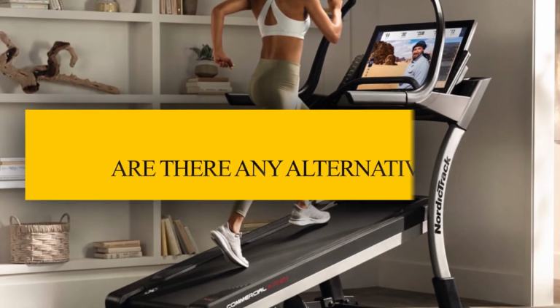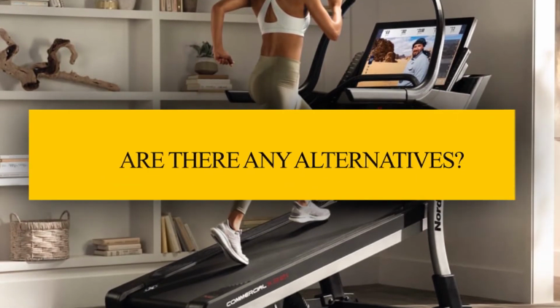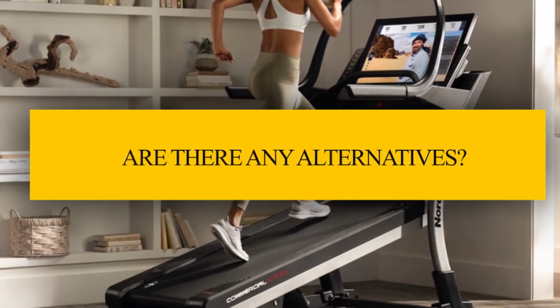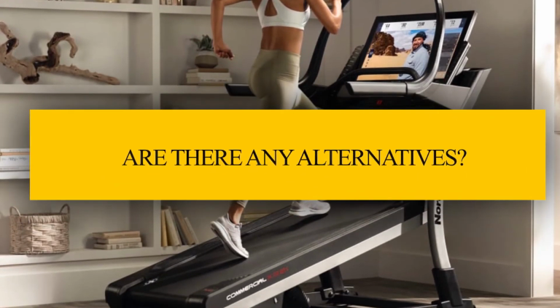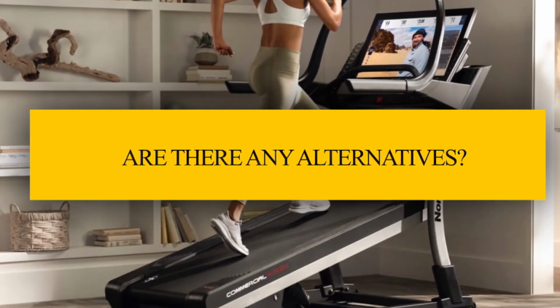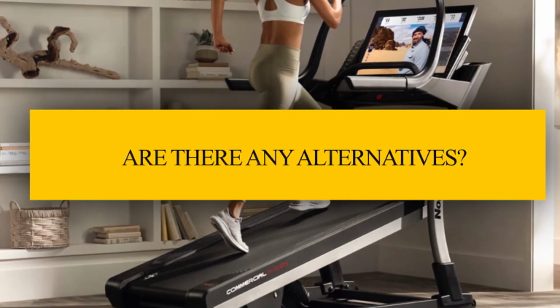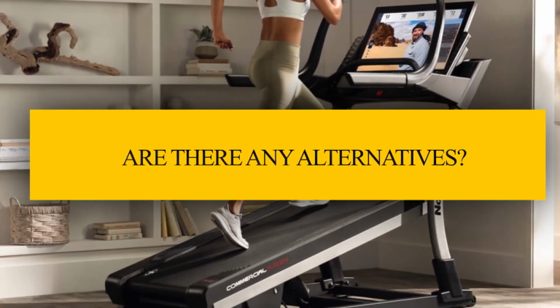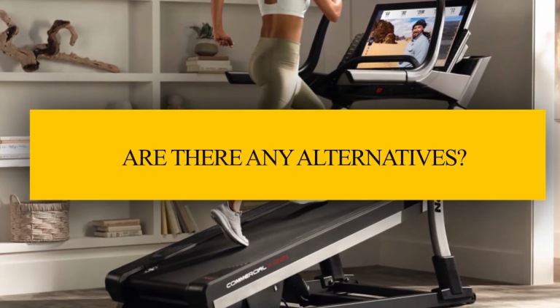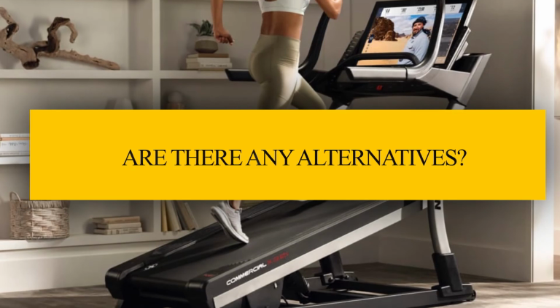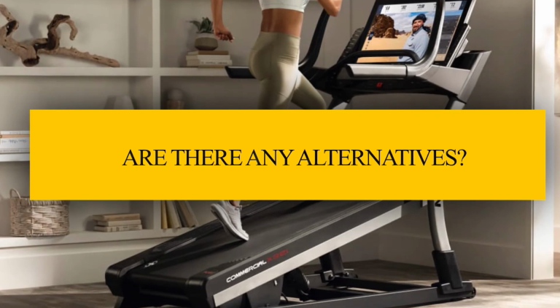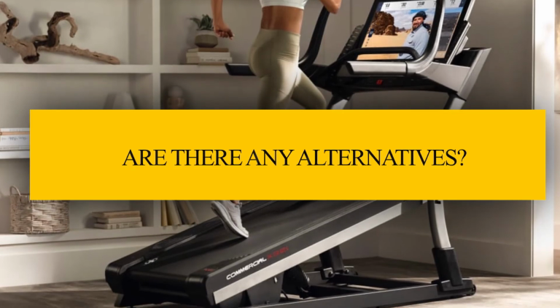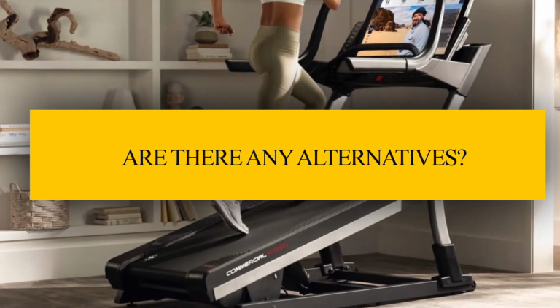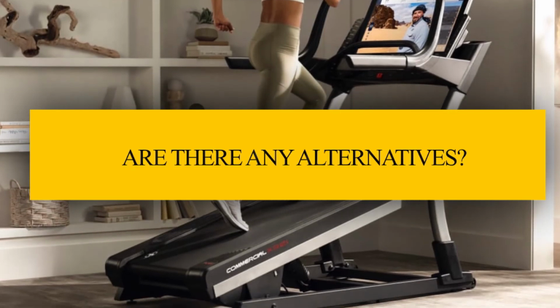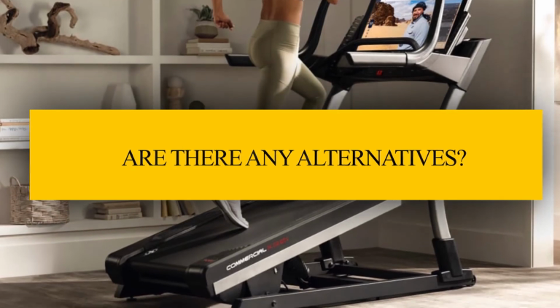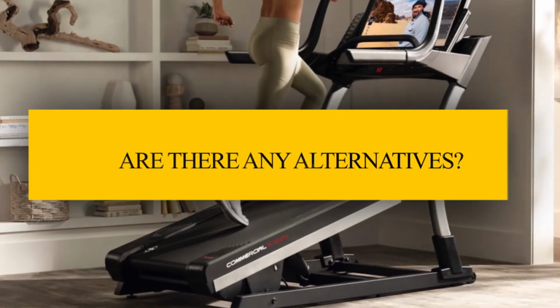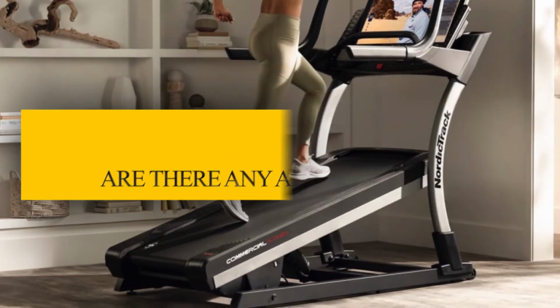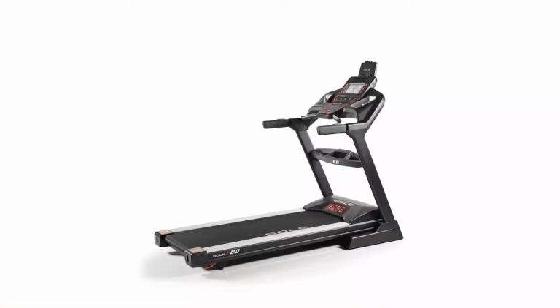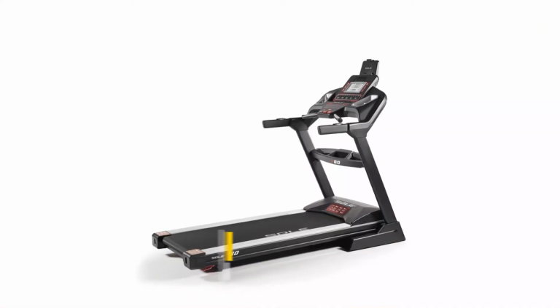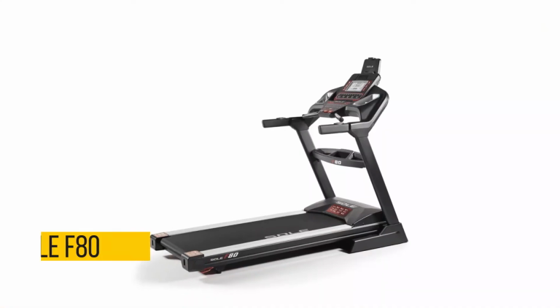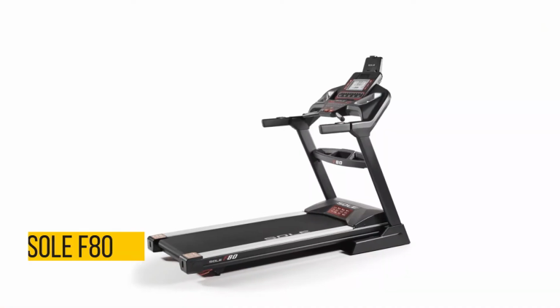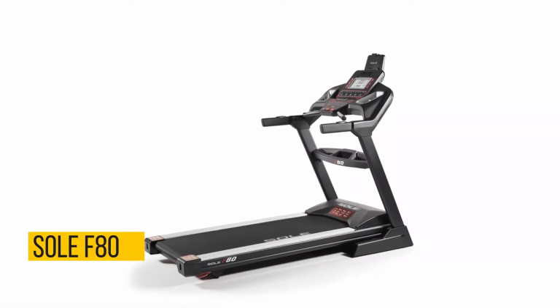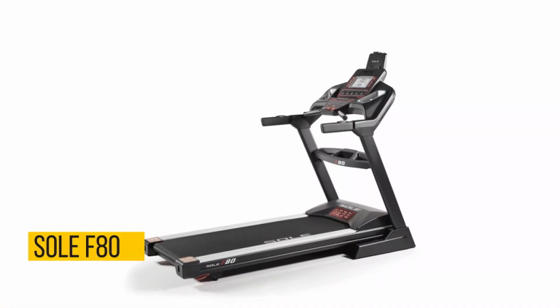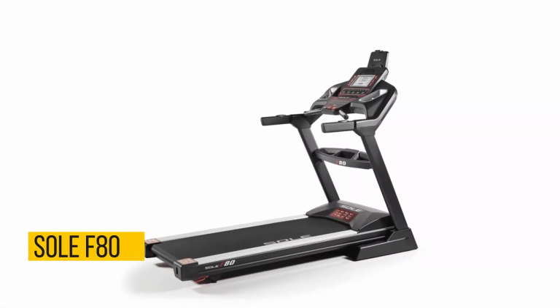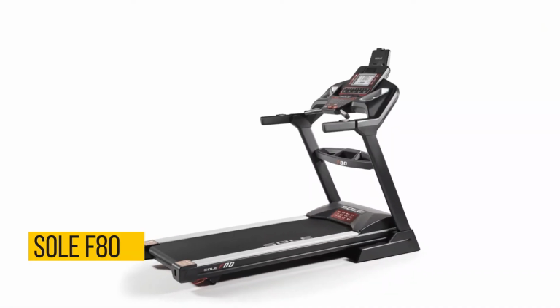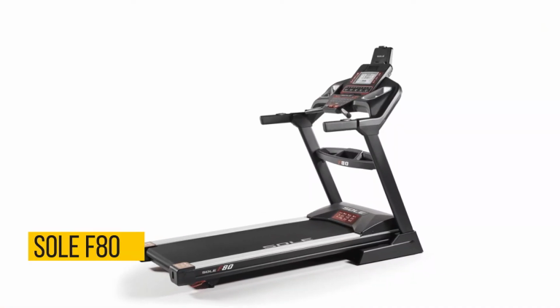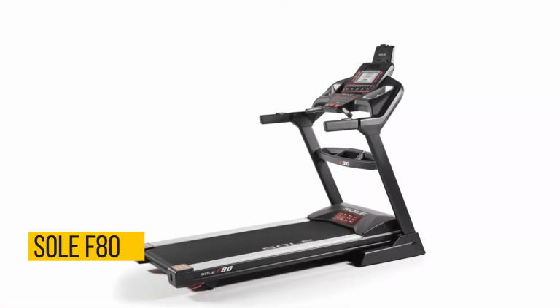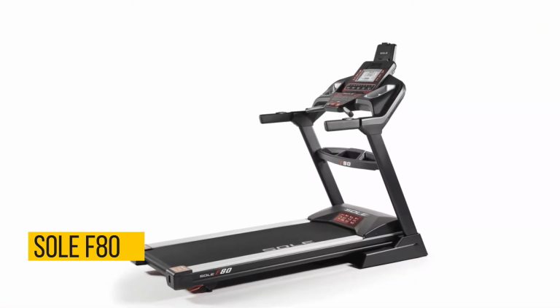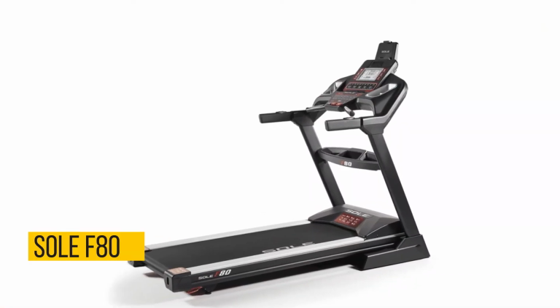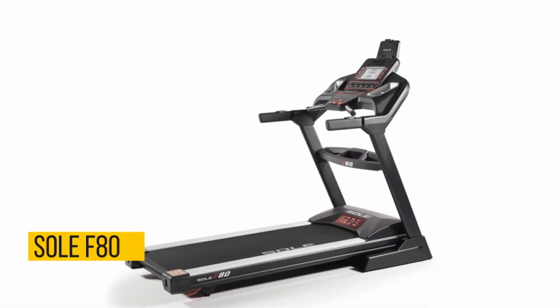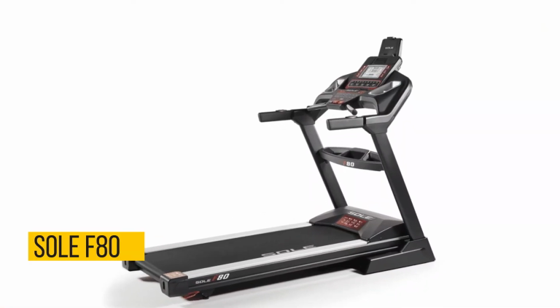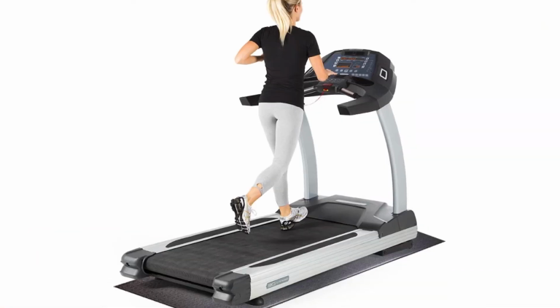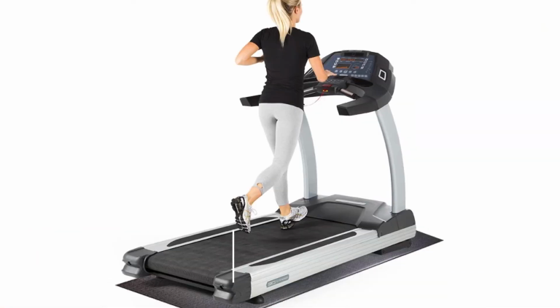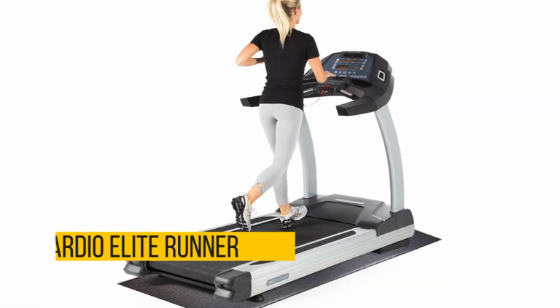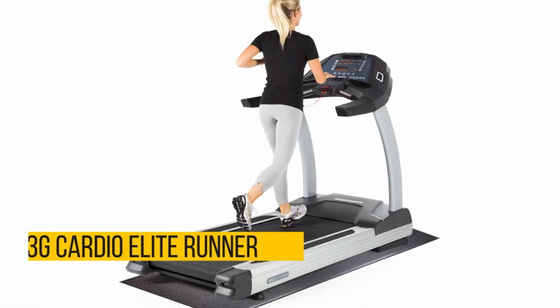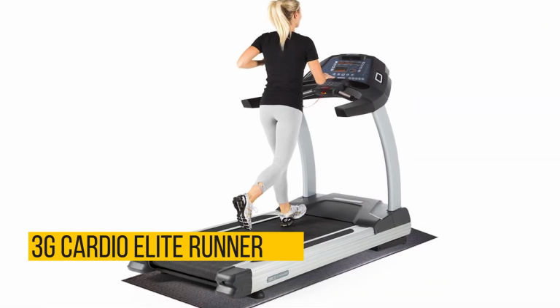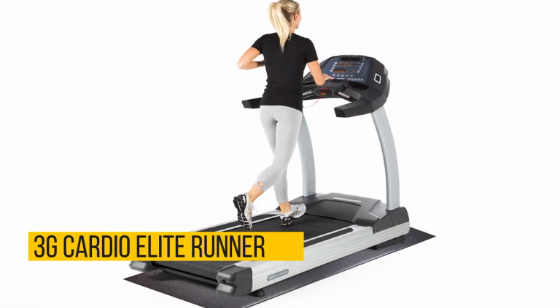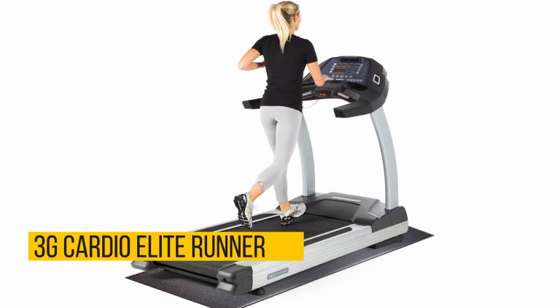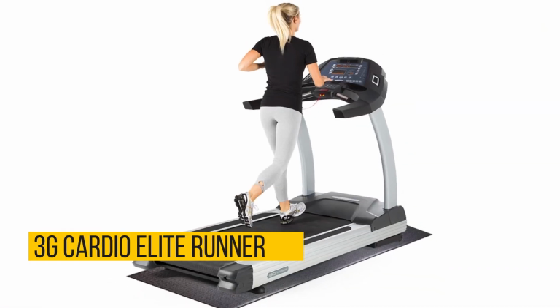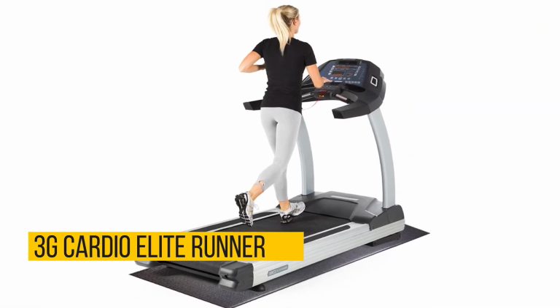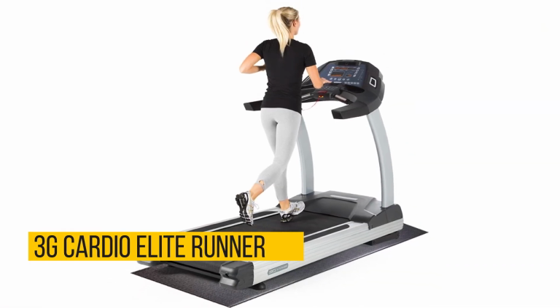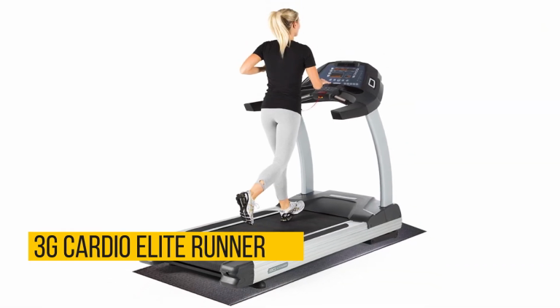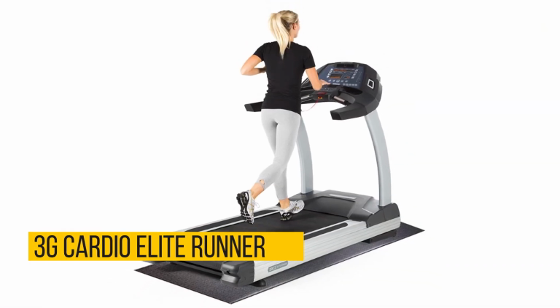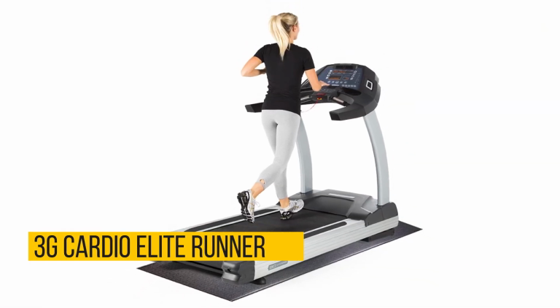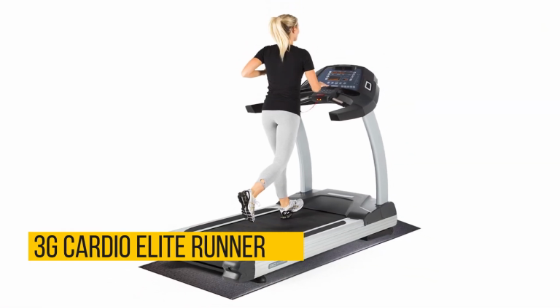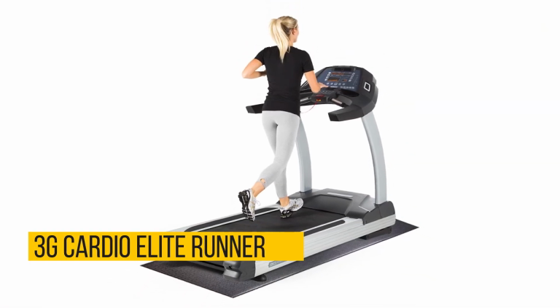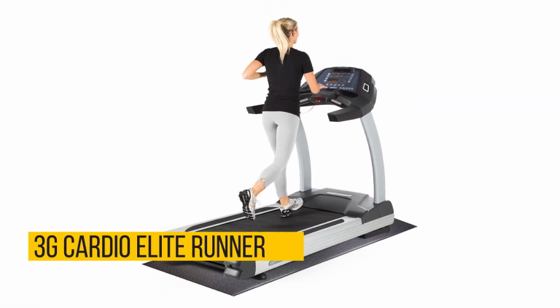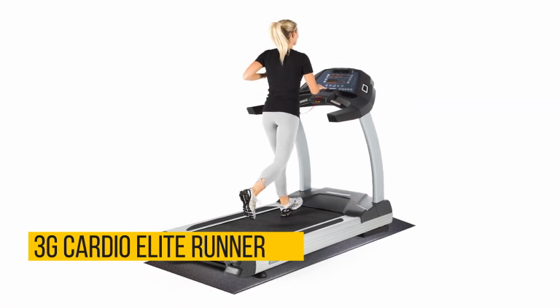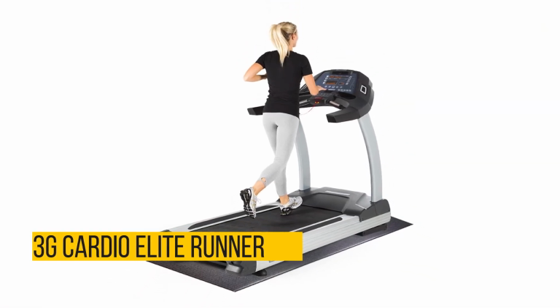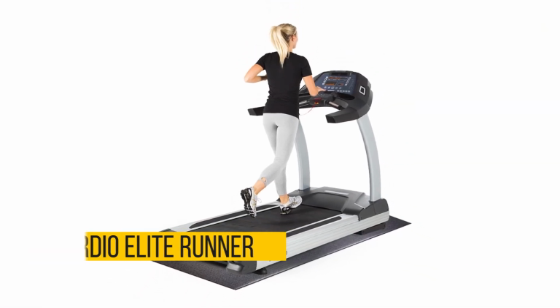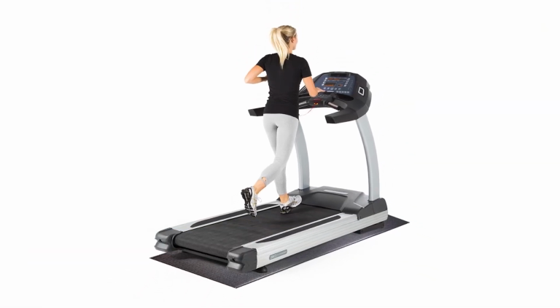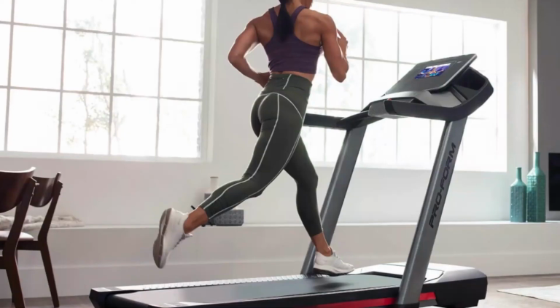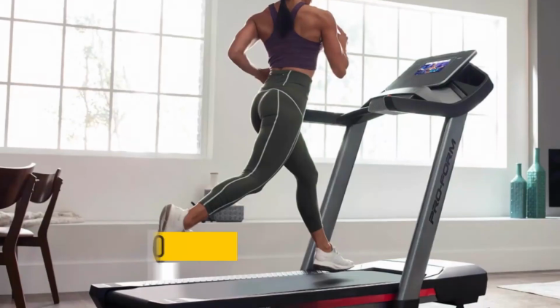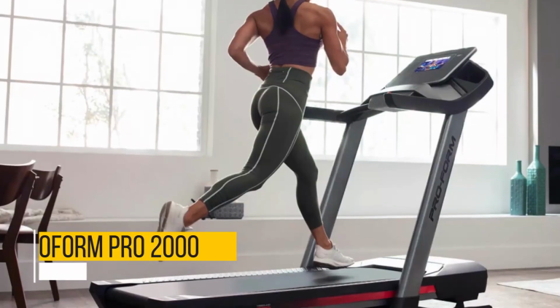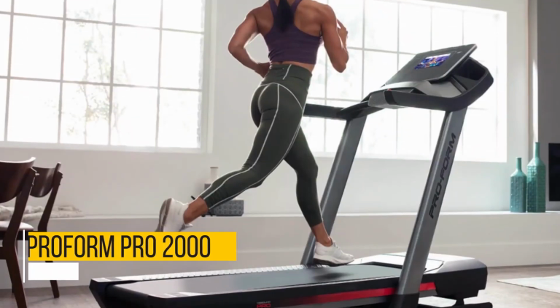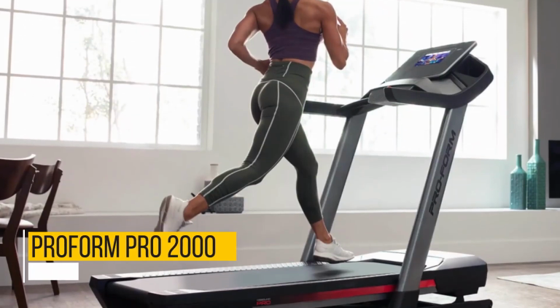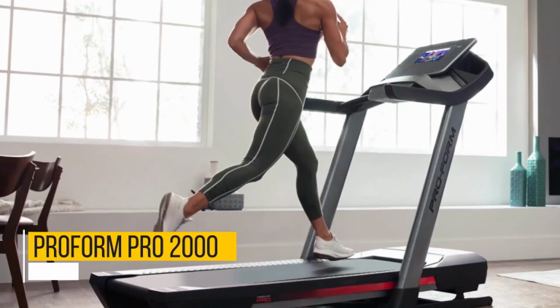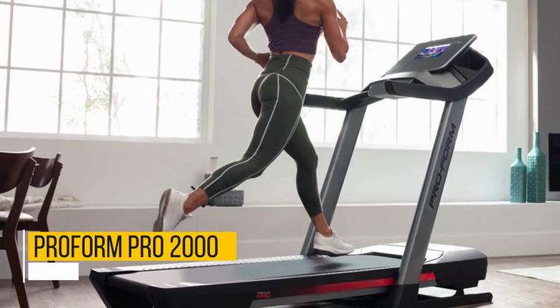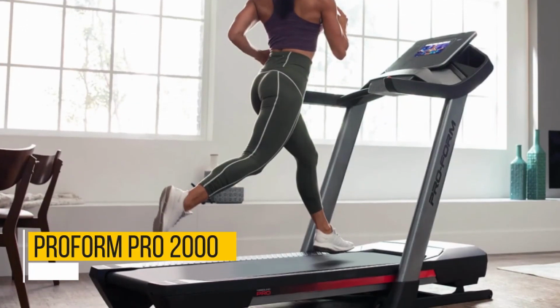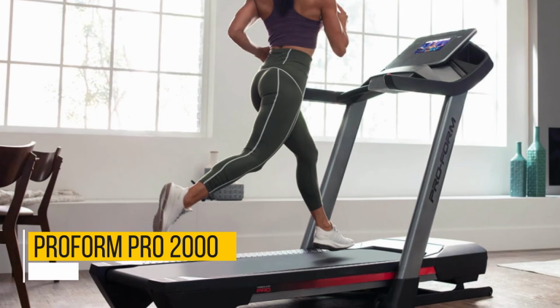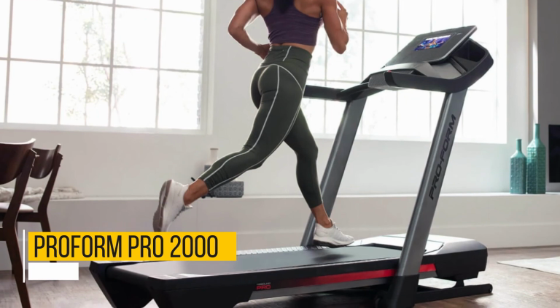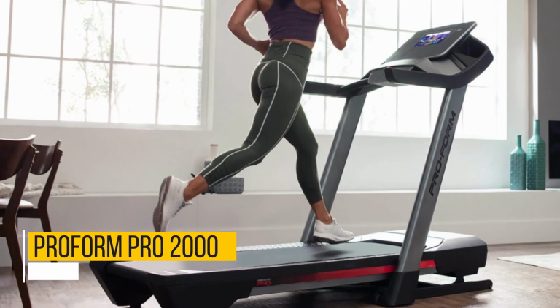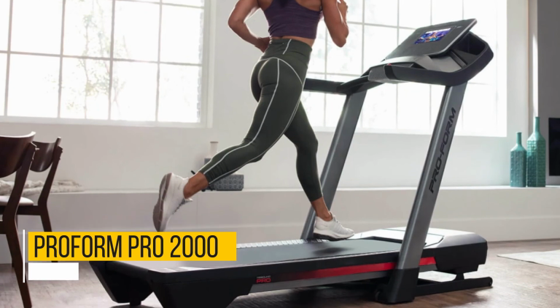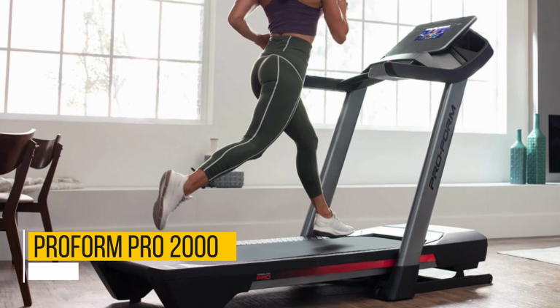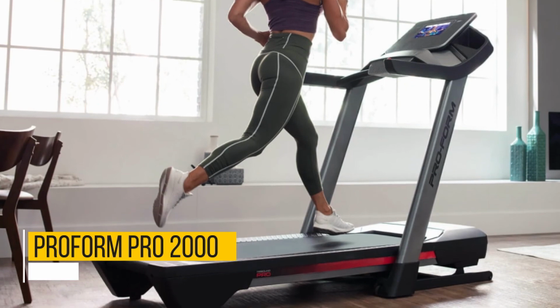Are there any alternatives? Consider the Sole F80, the 3G Cardio Elite Runner, or the ProForm Pro 2000.